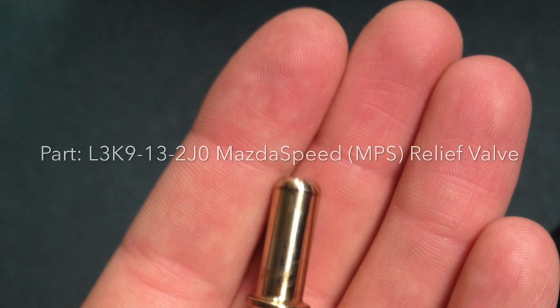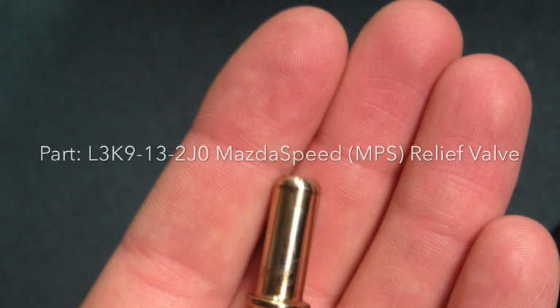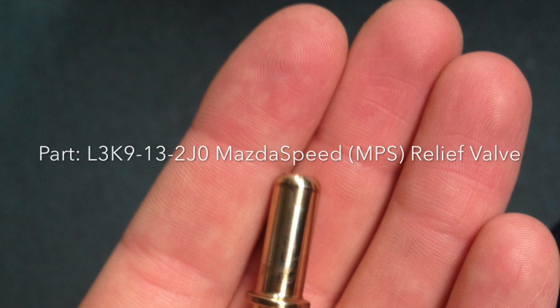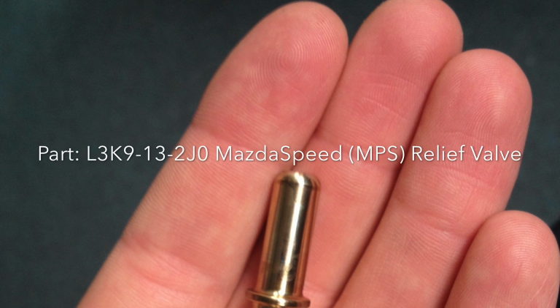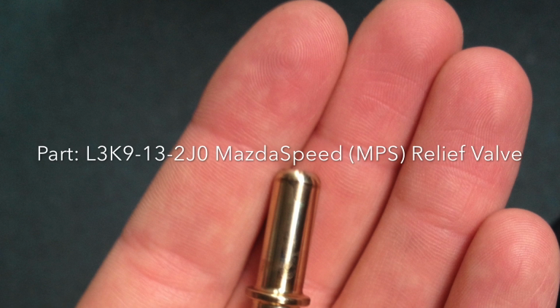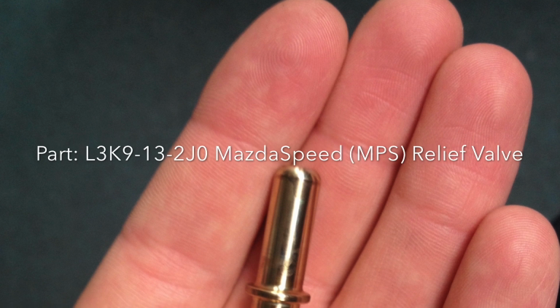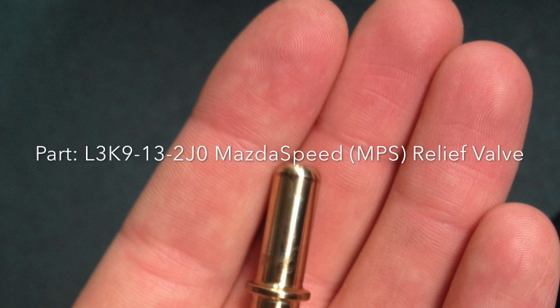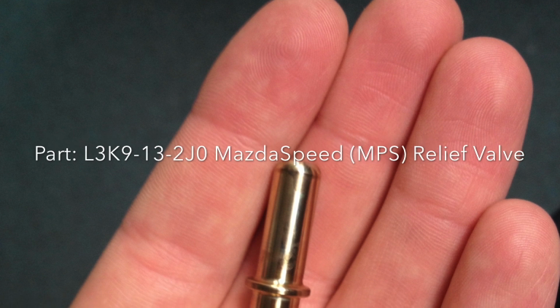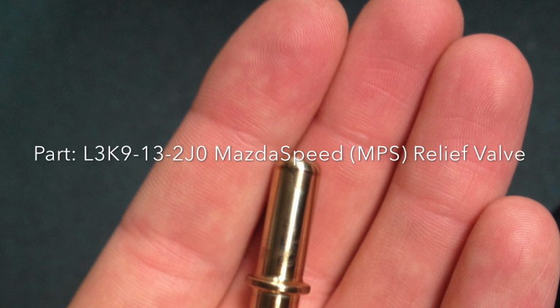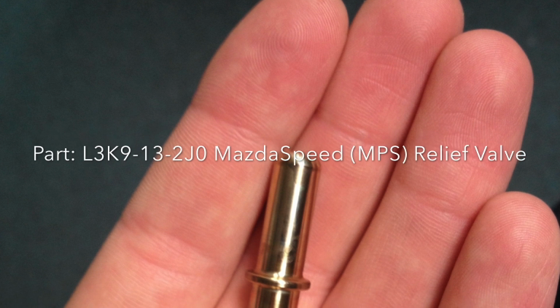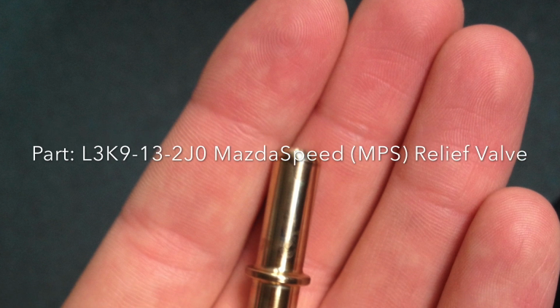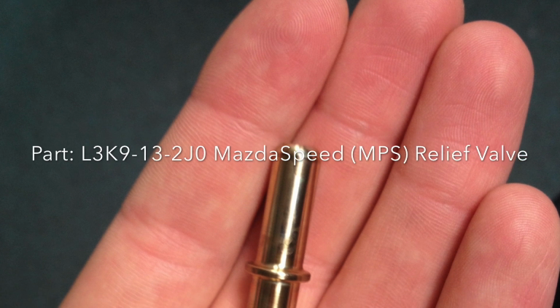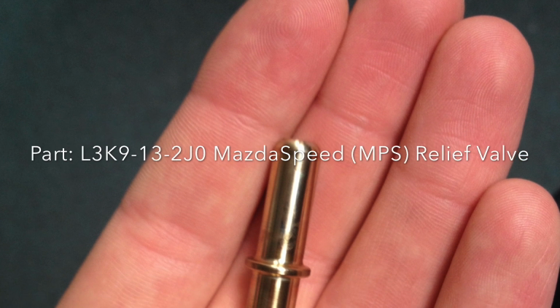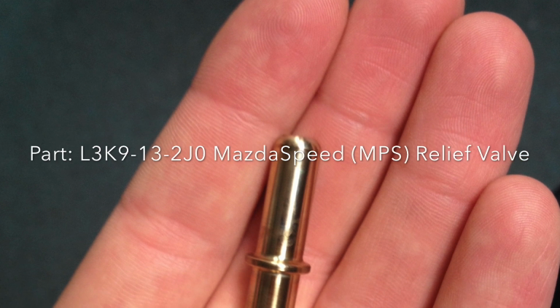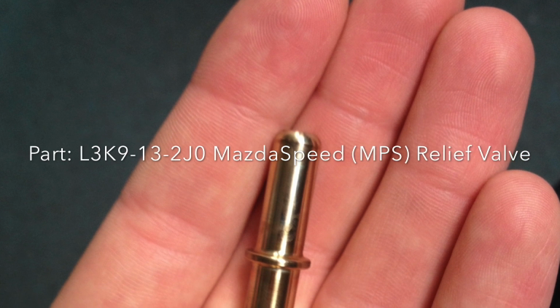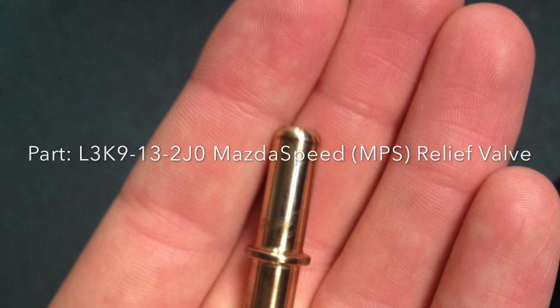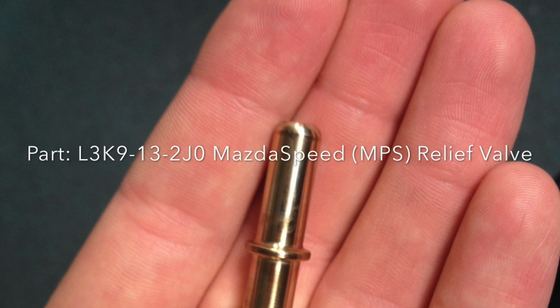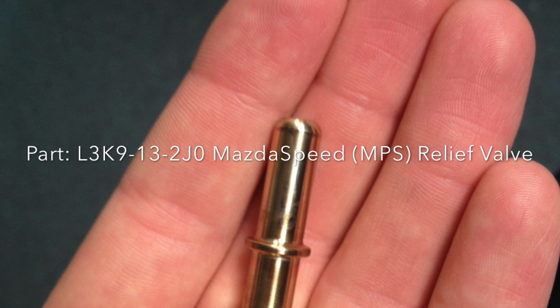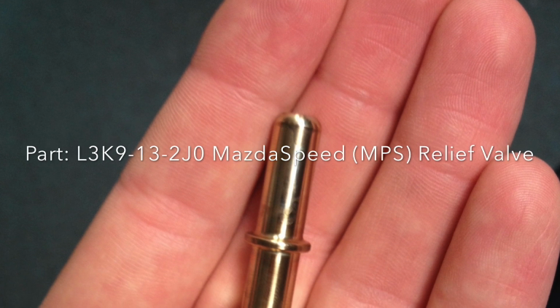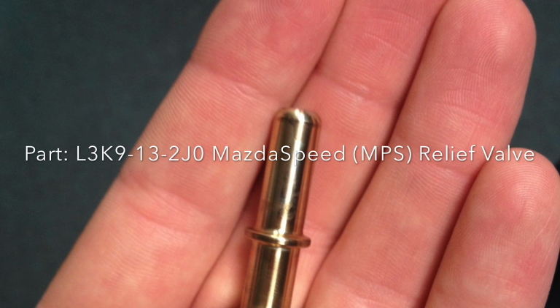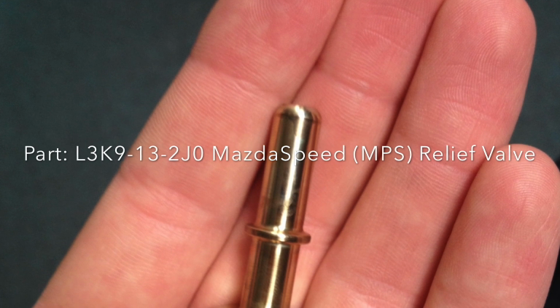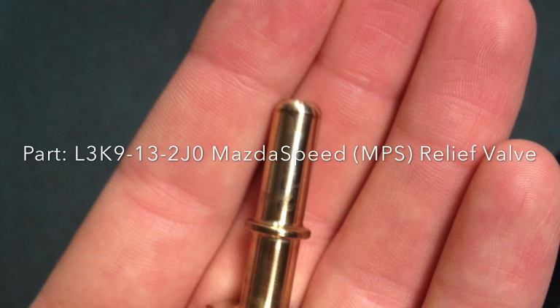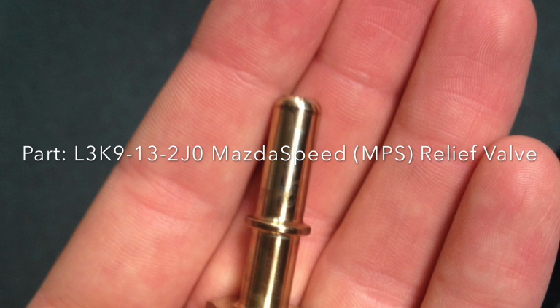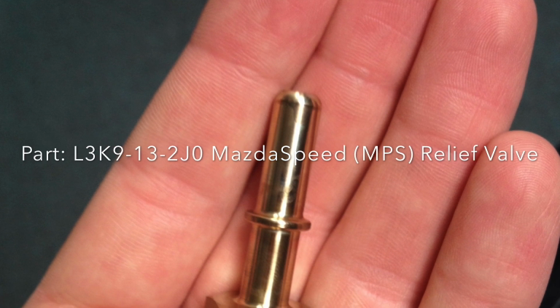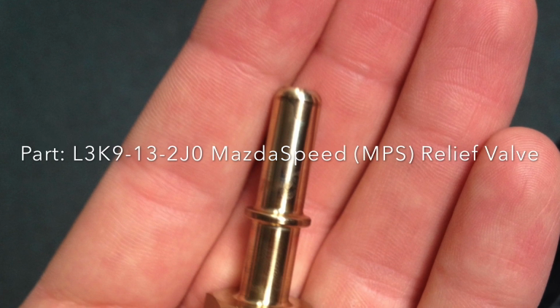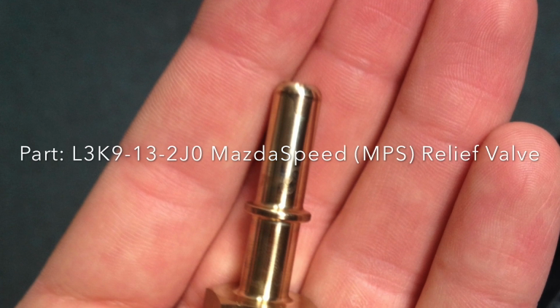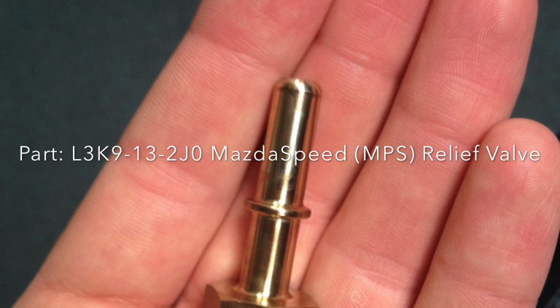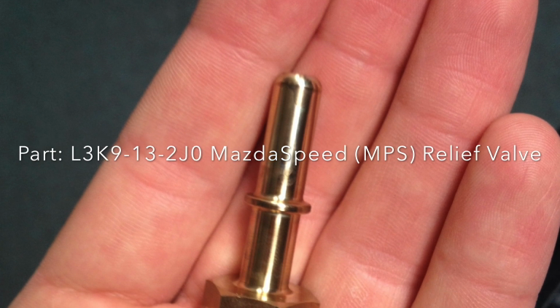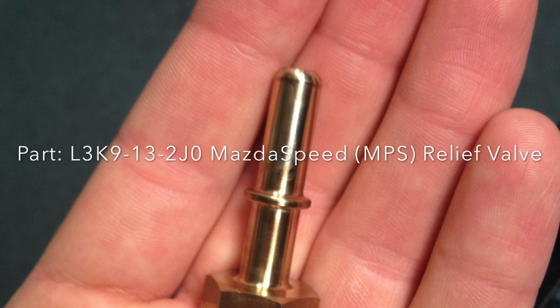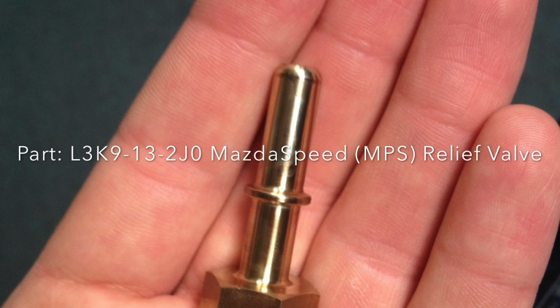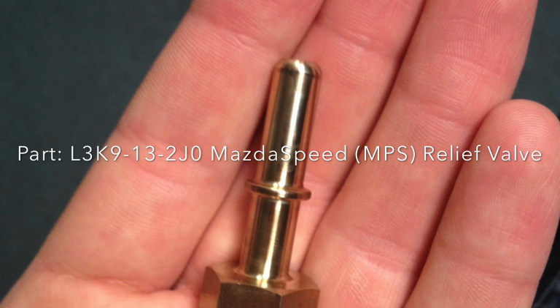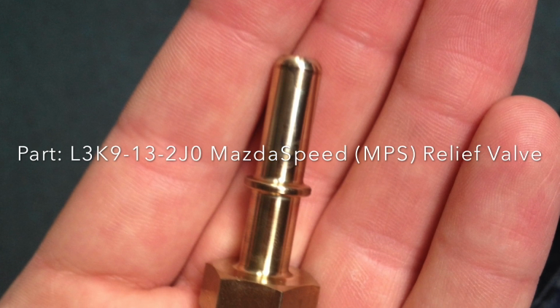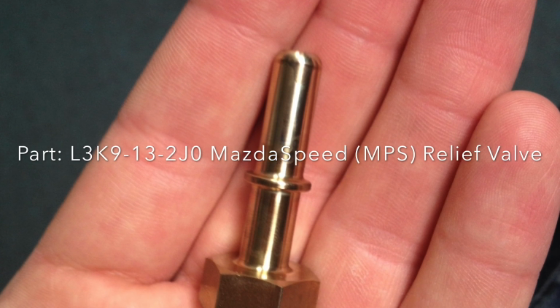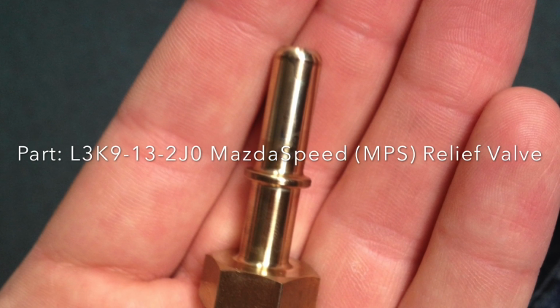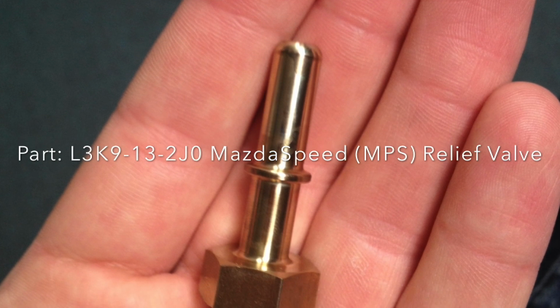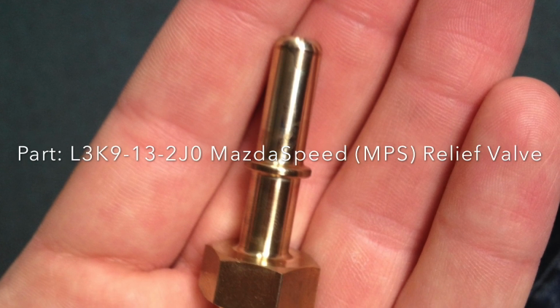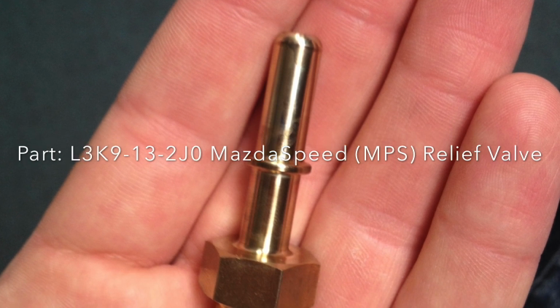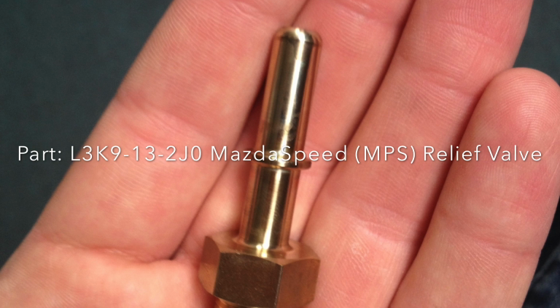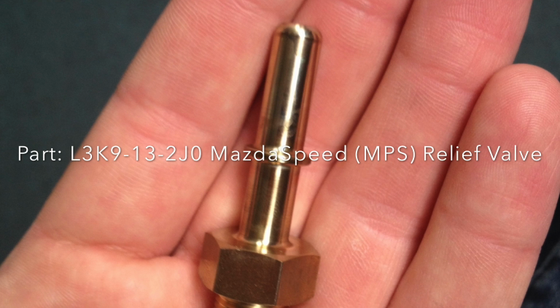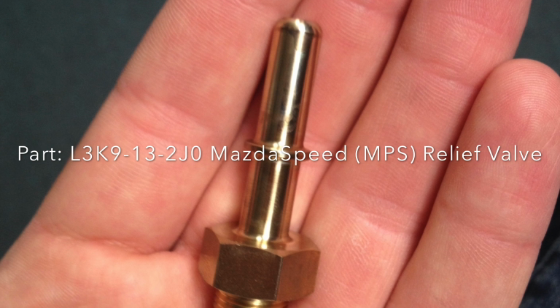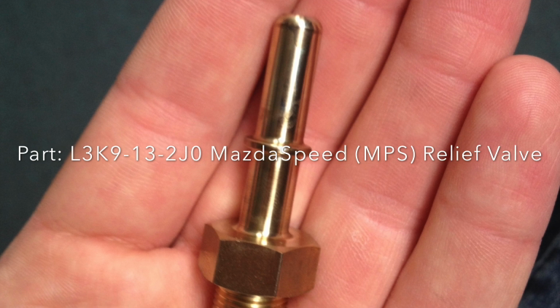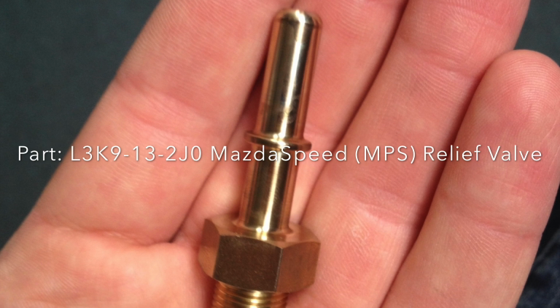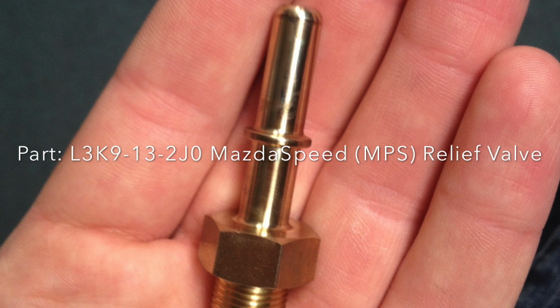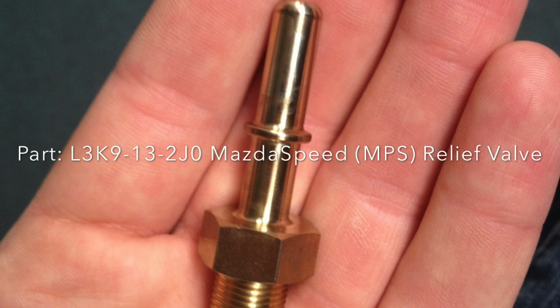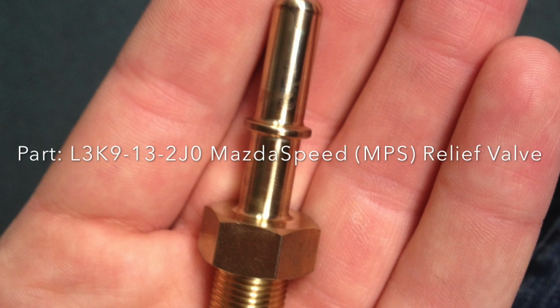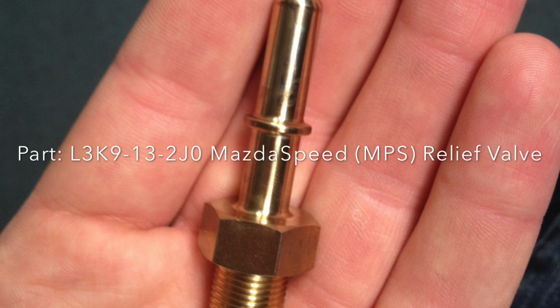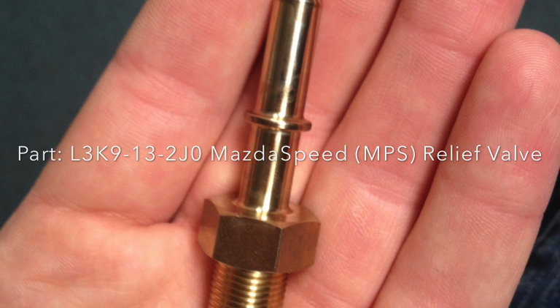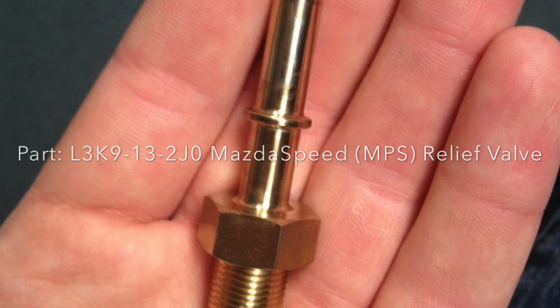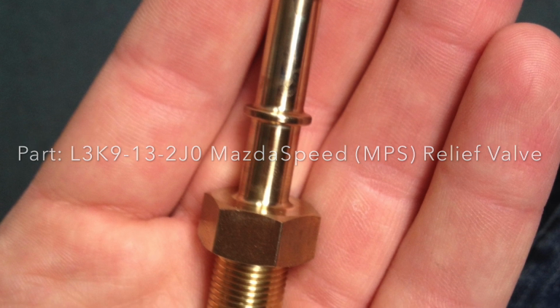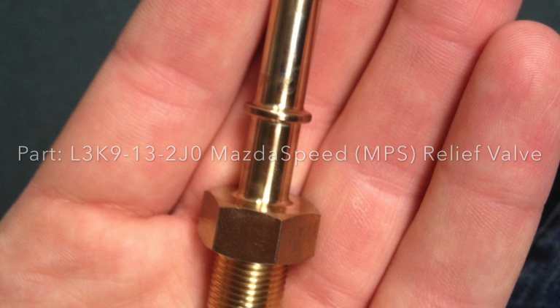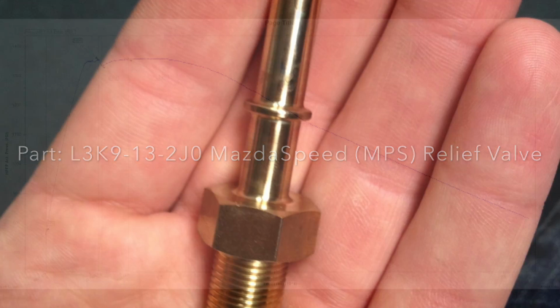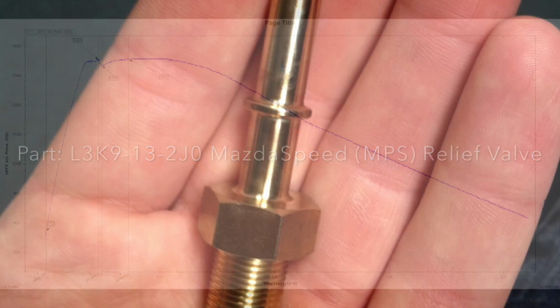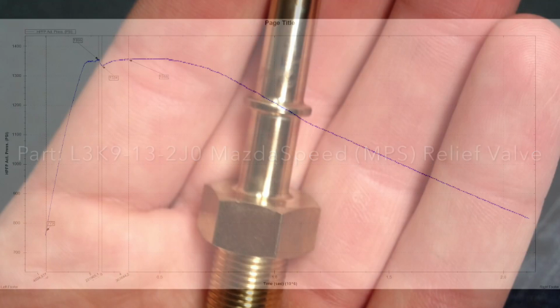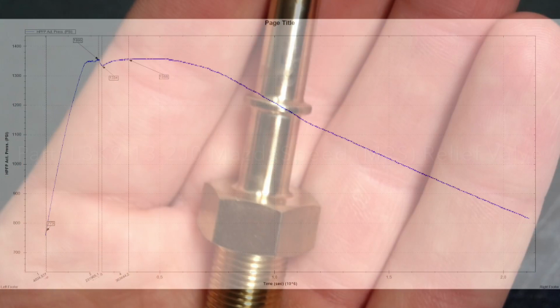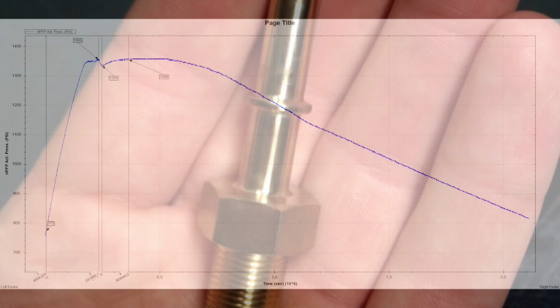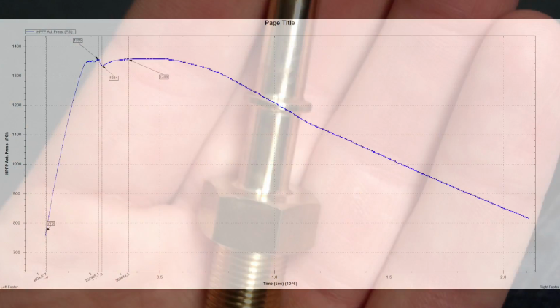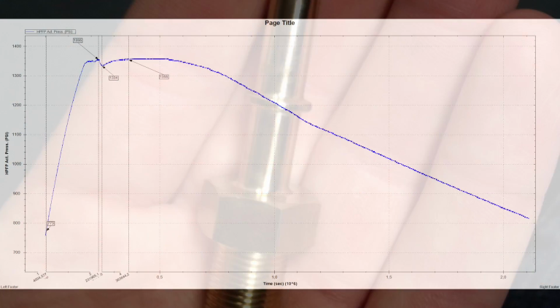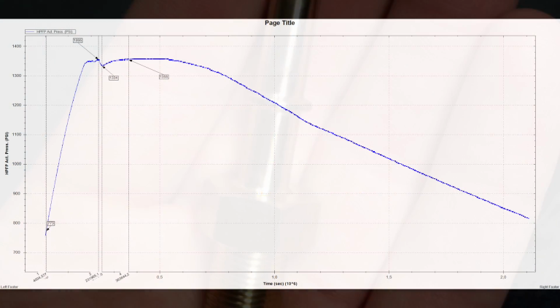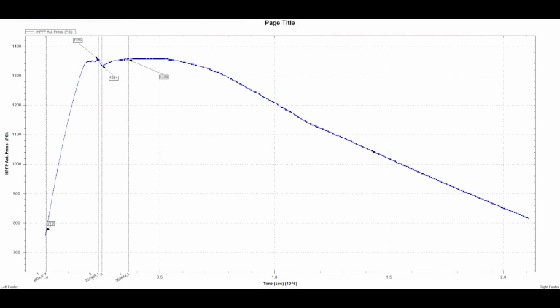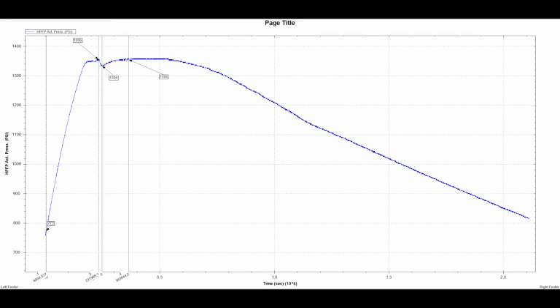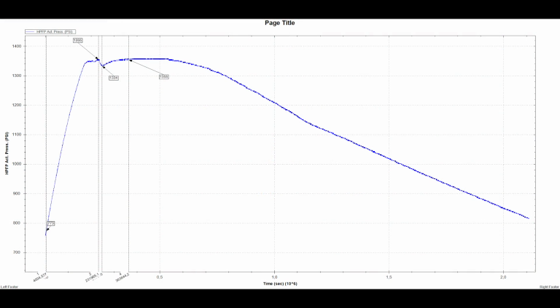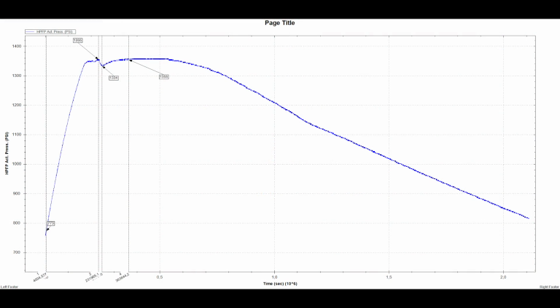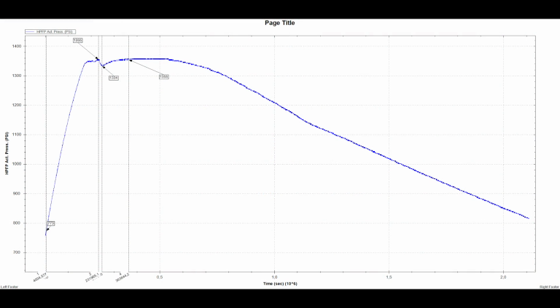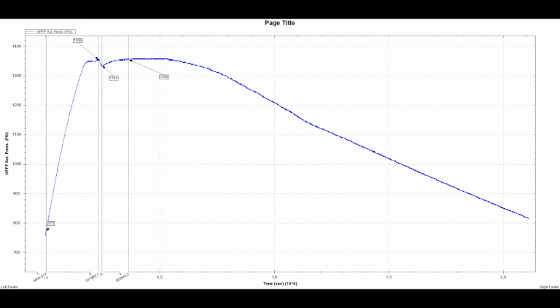To check if your relief valve is broken, you need a data logger like an MHD Dash Hulk, a Cobb Access Port, or any other OBD2 data logger.